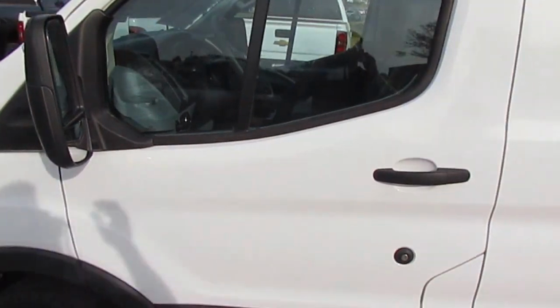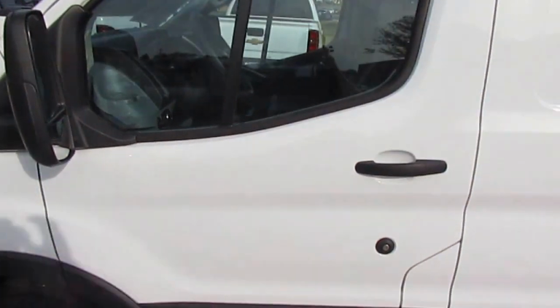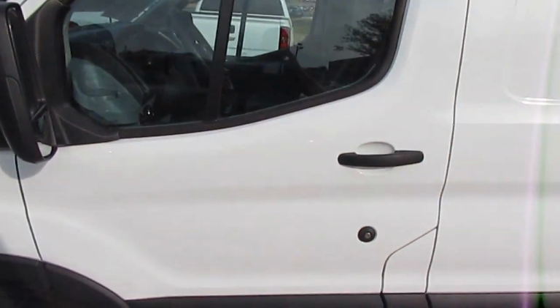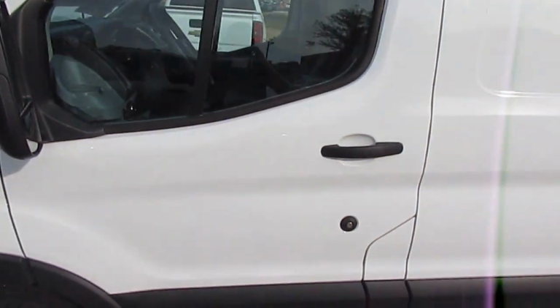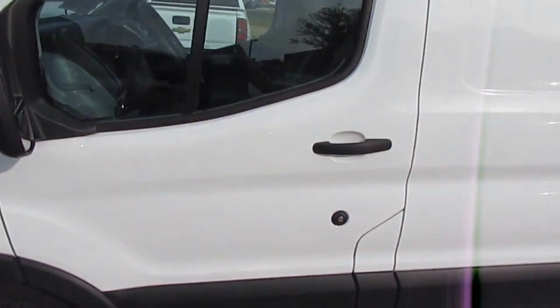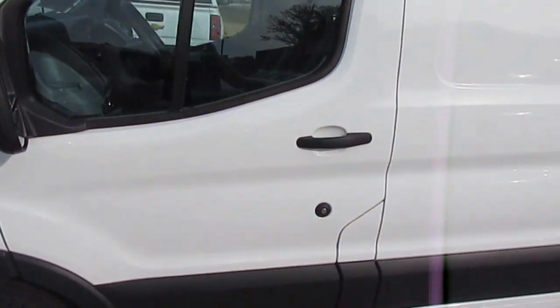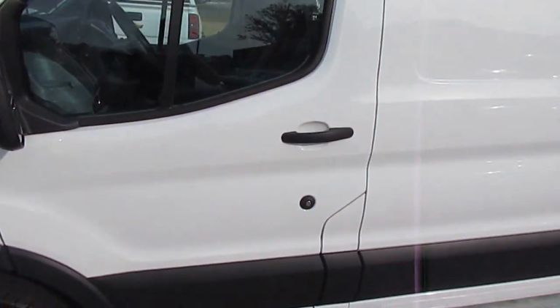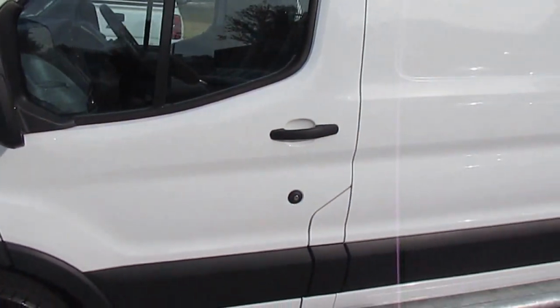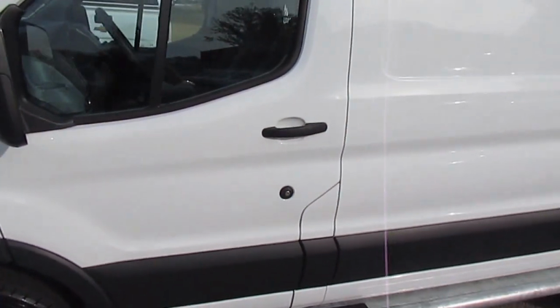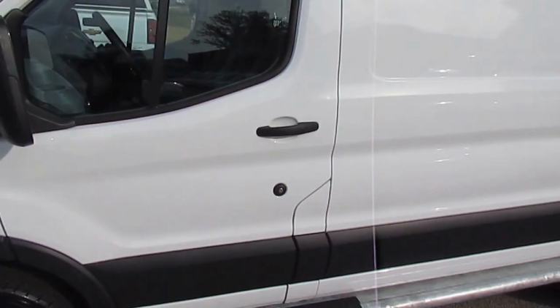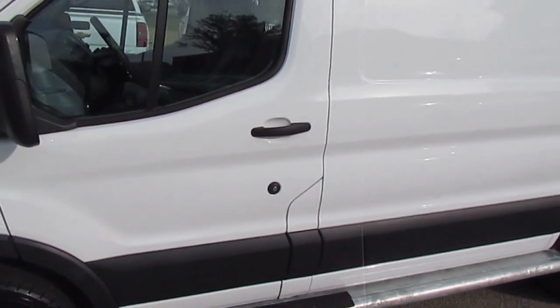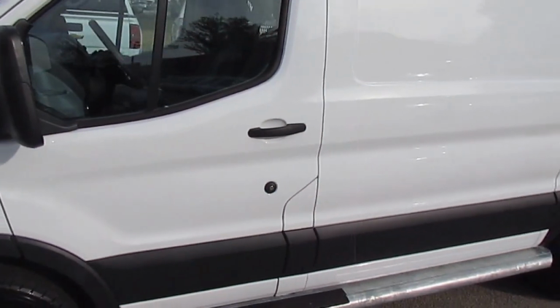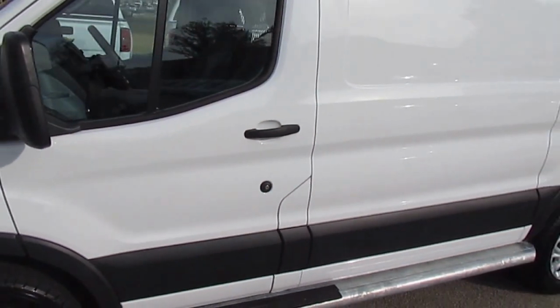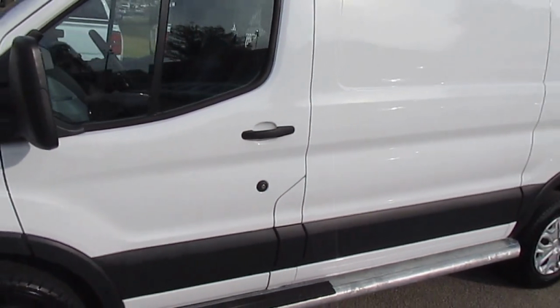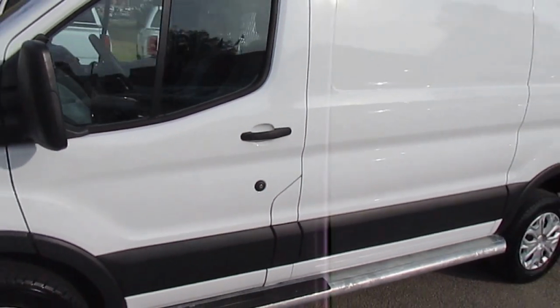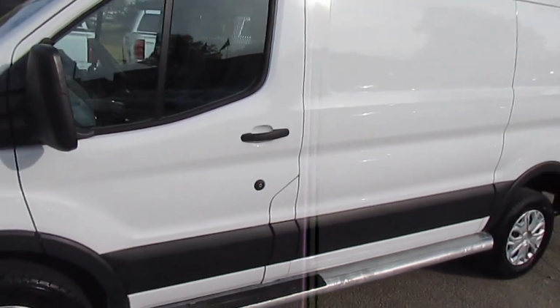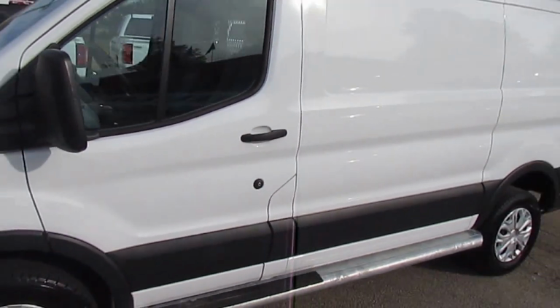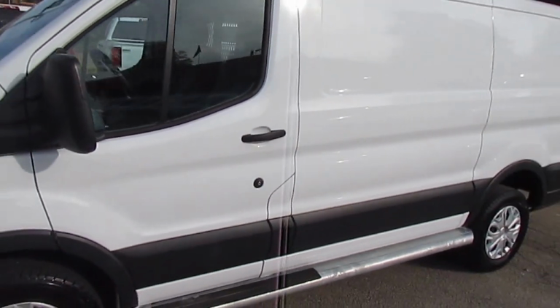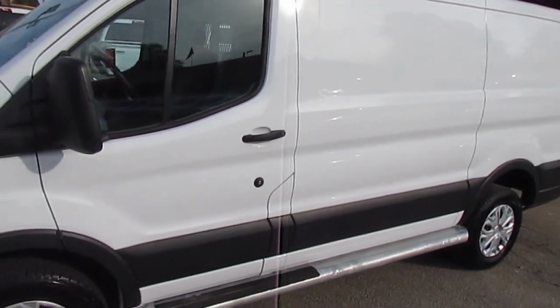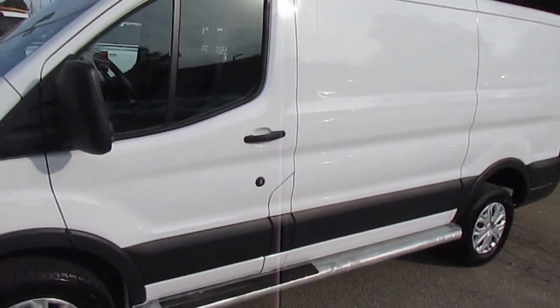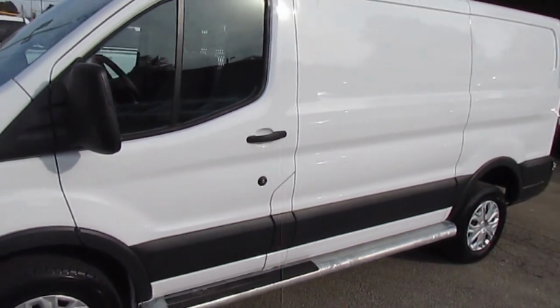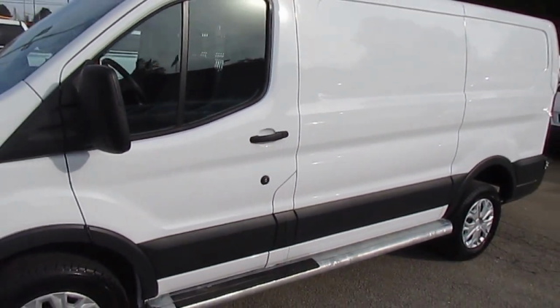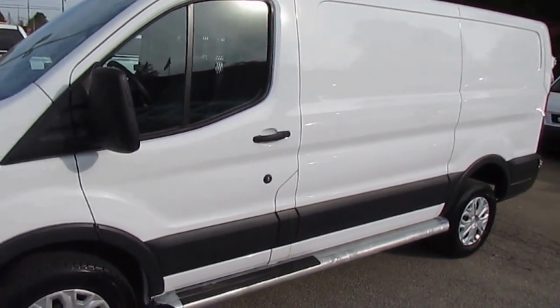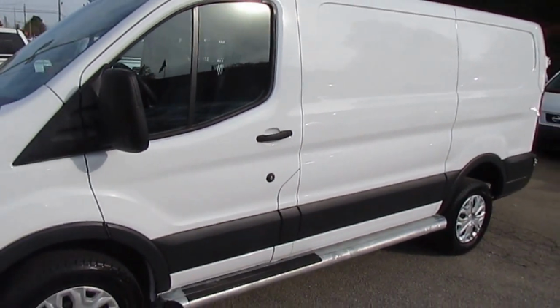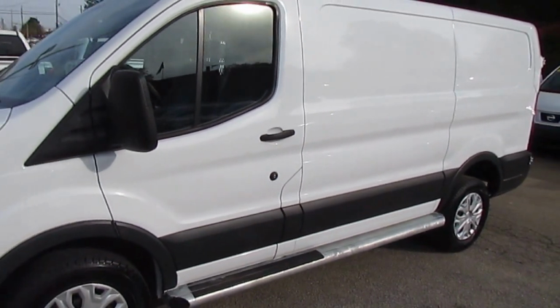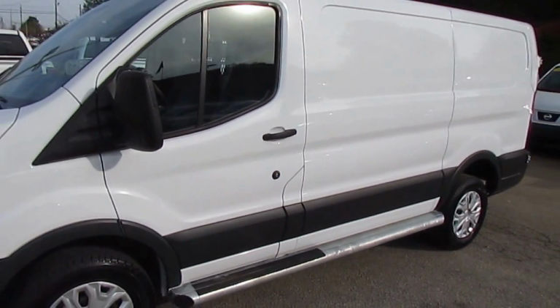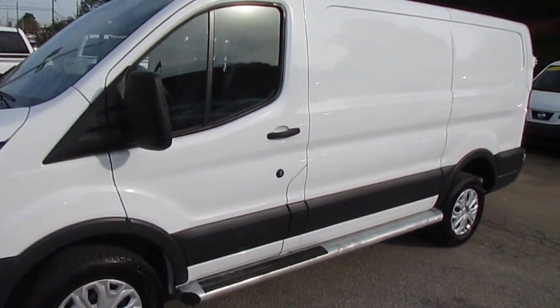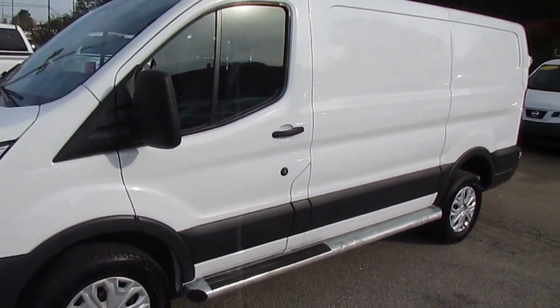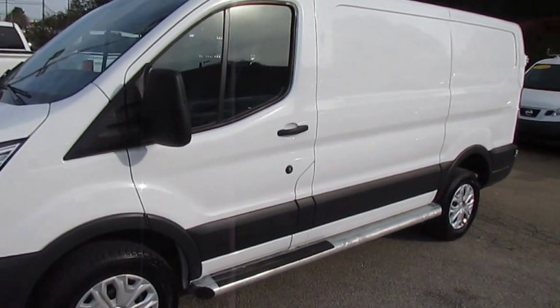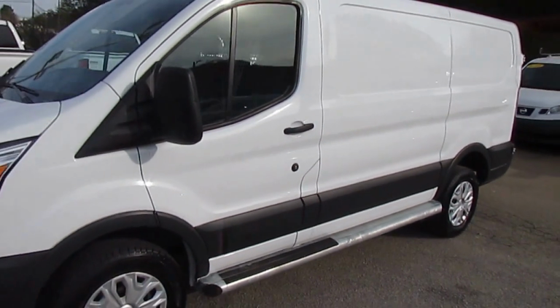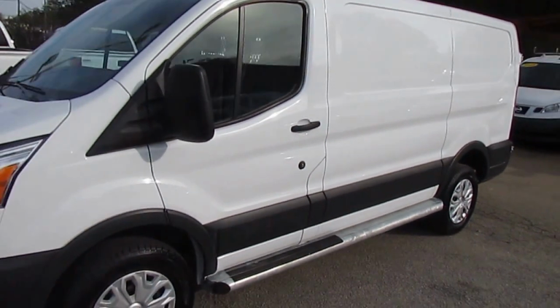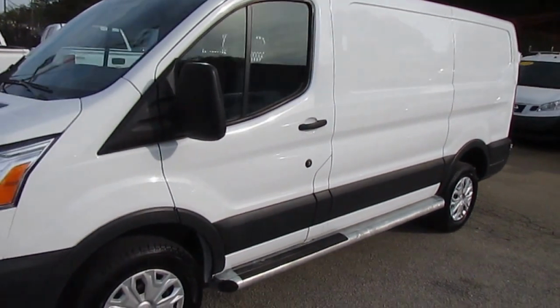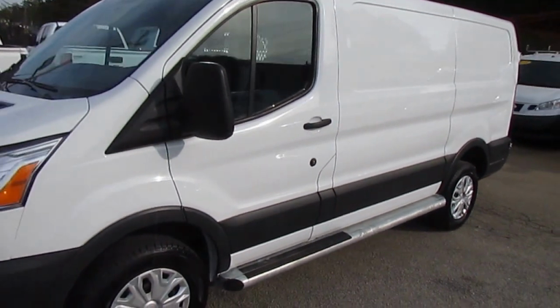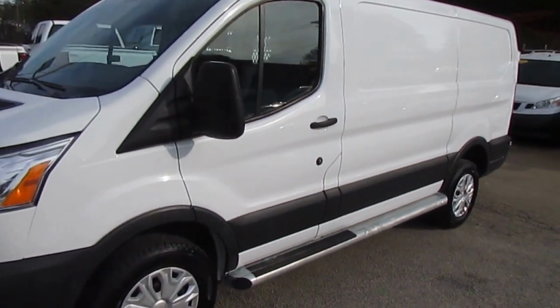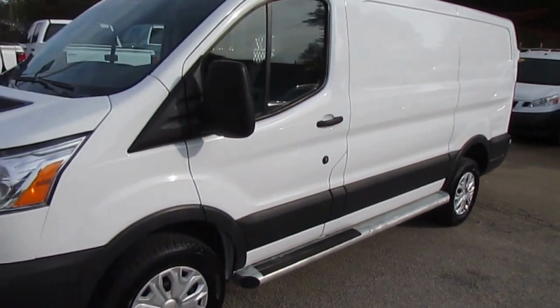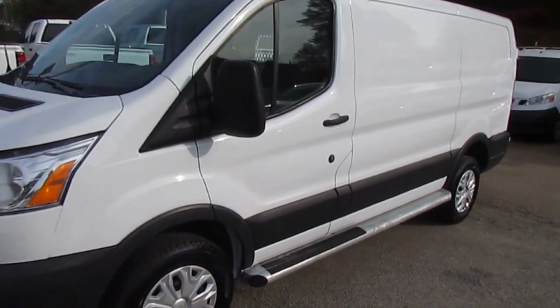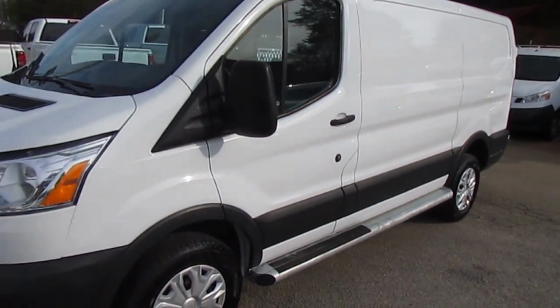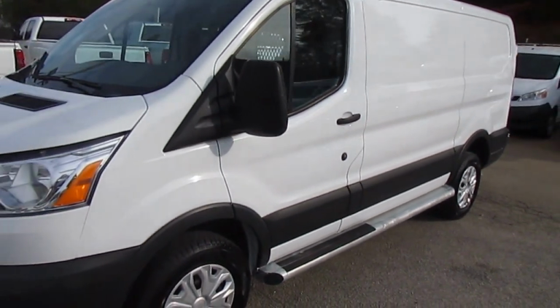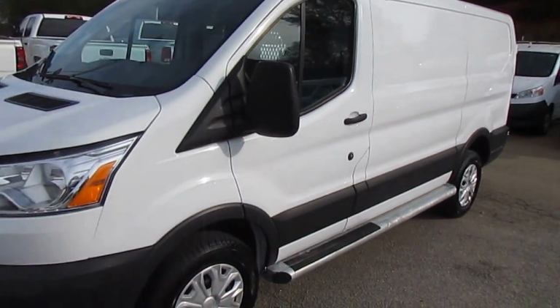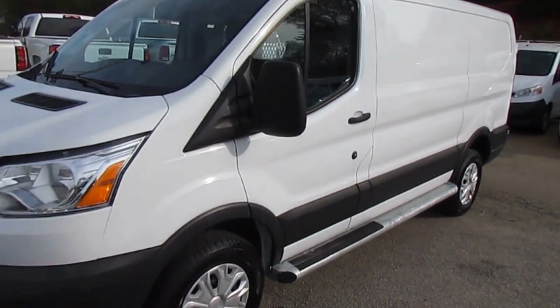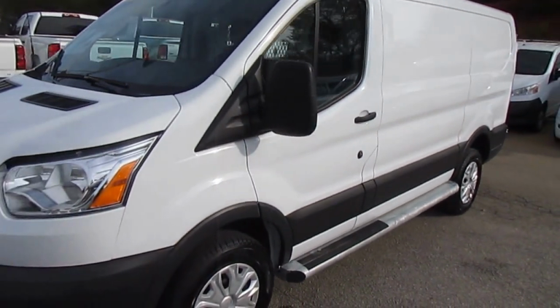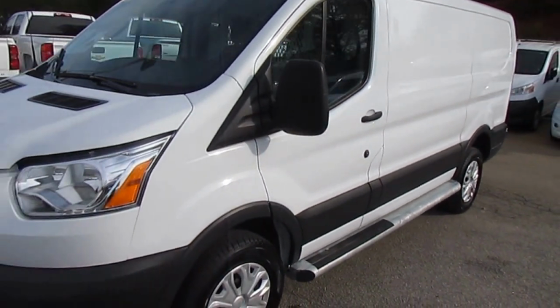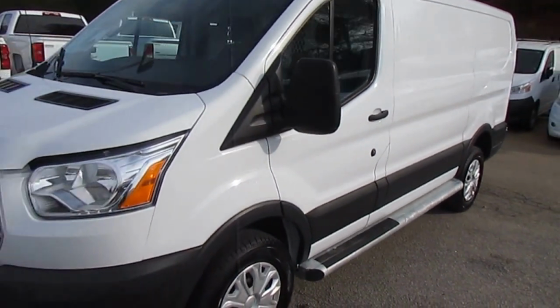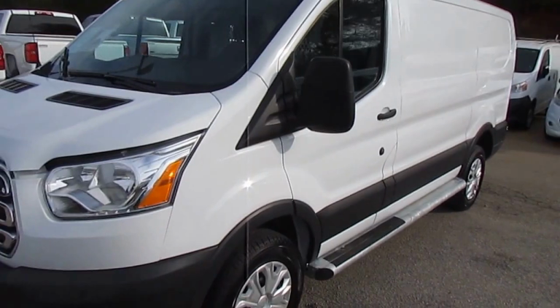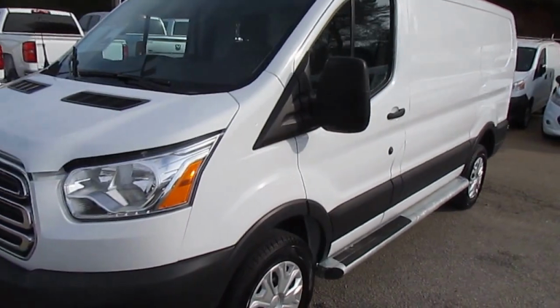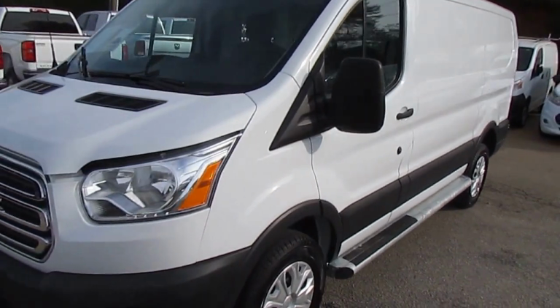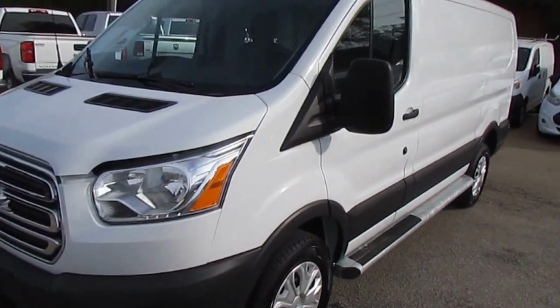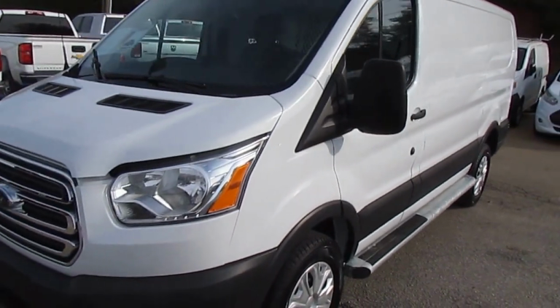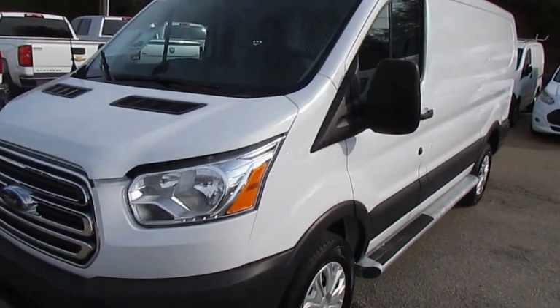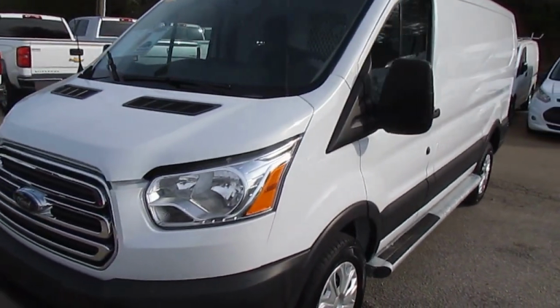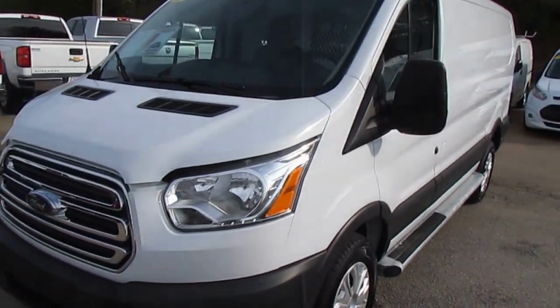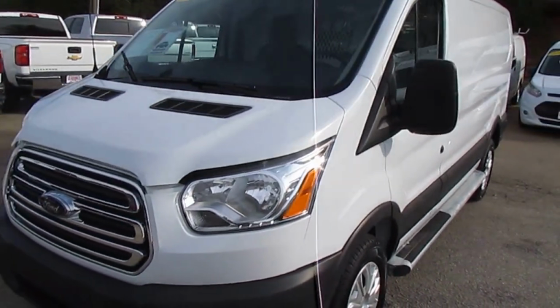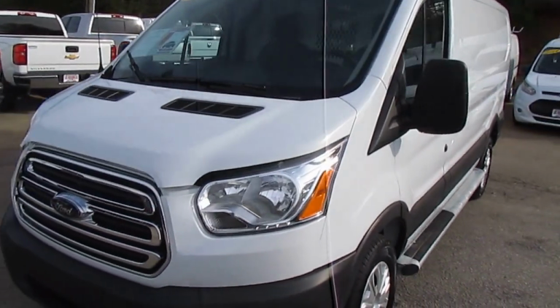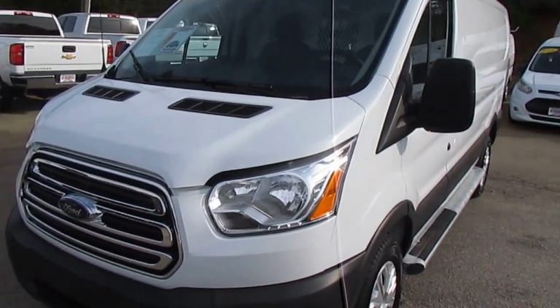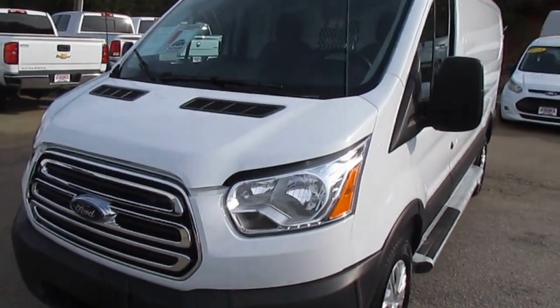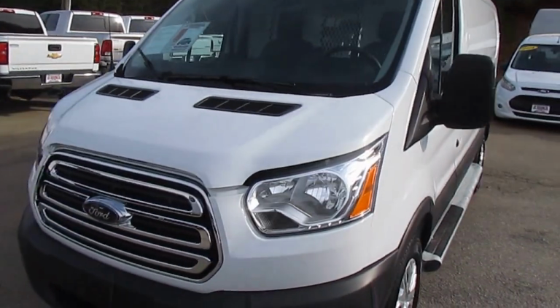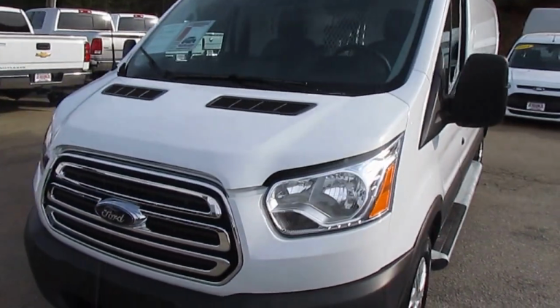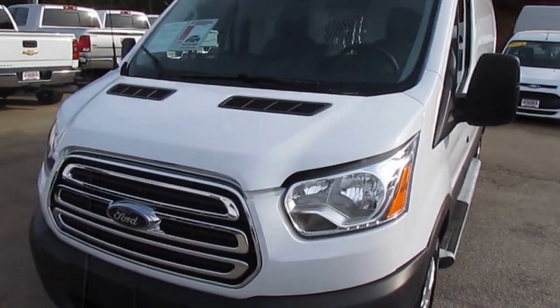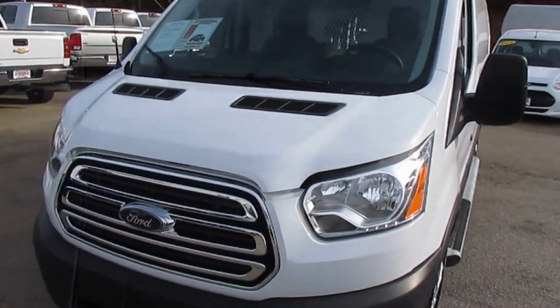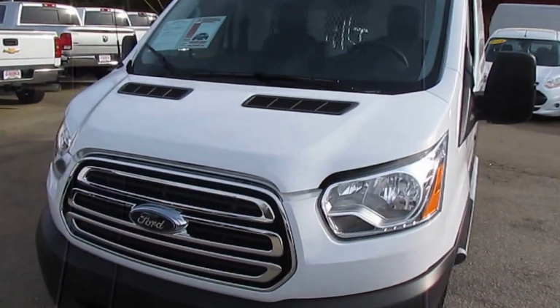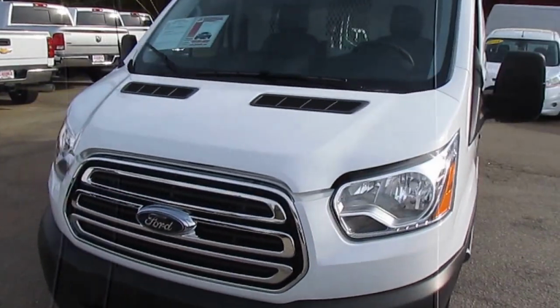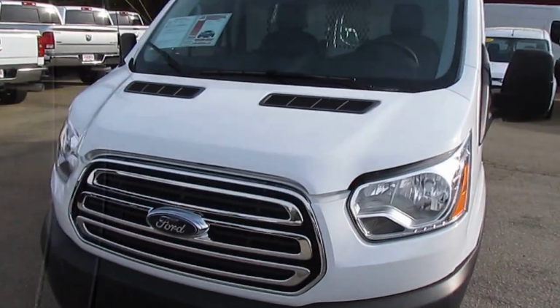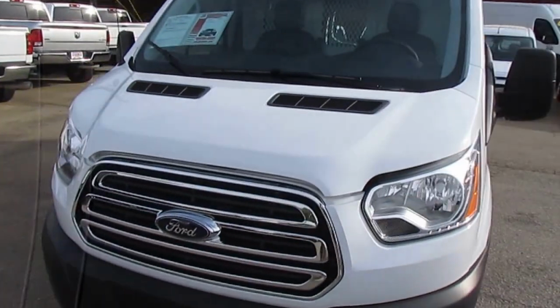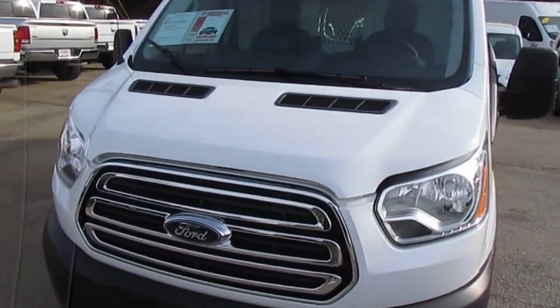These Transit cargo vans are in extremely high demand right now. As soon as we get them in, they're selling and driving off the lot.